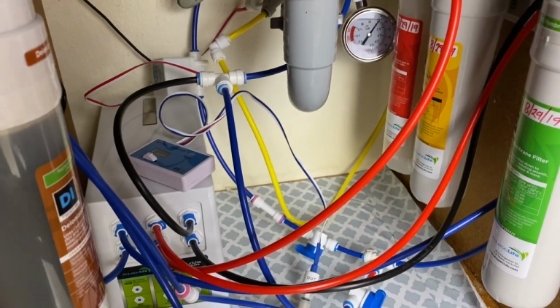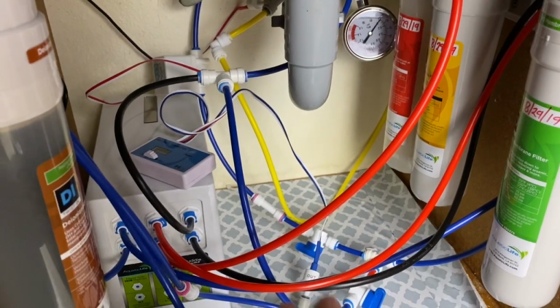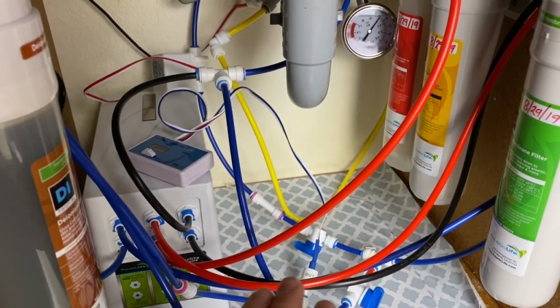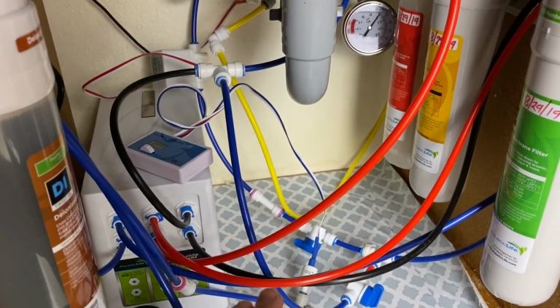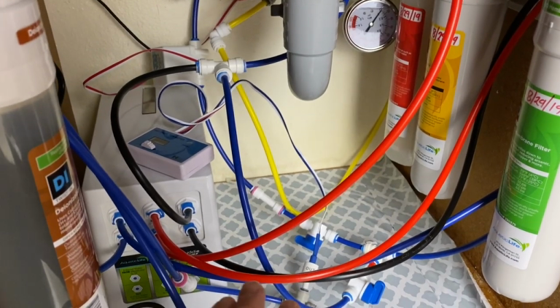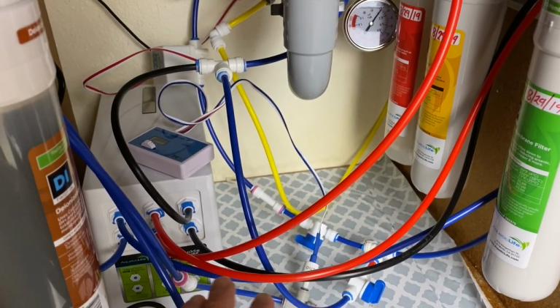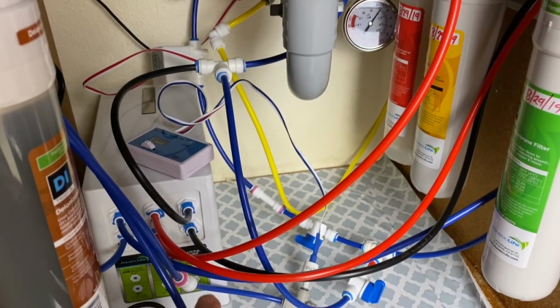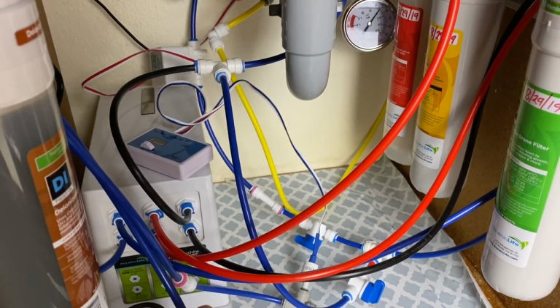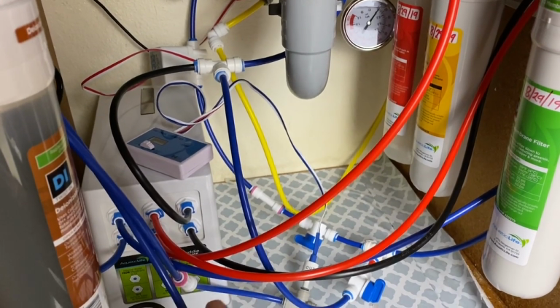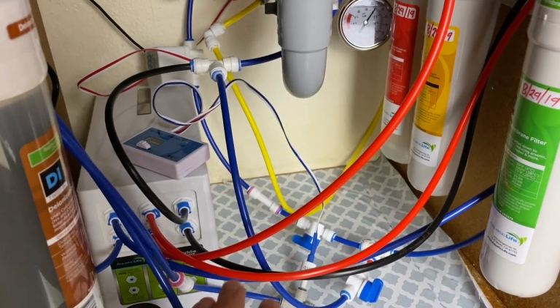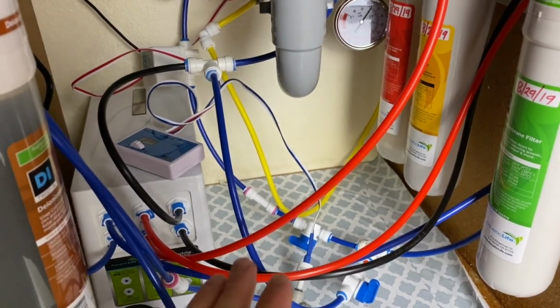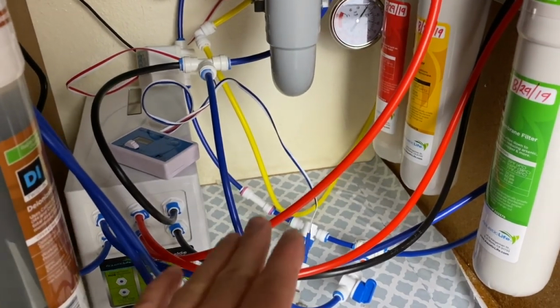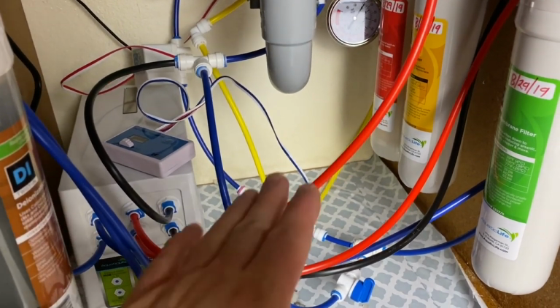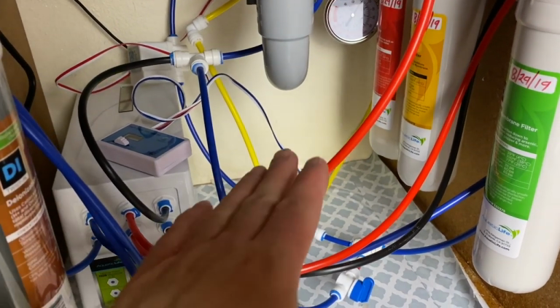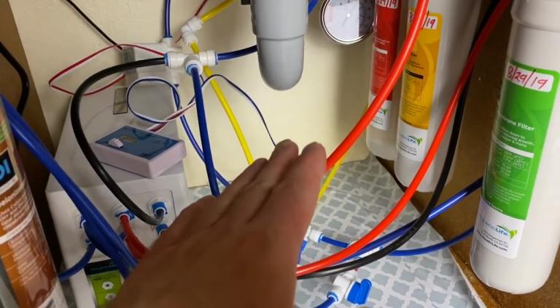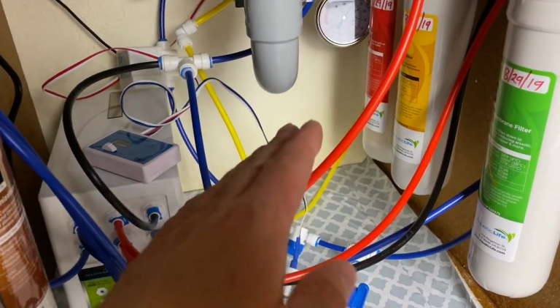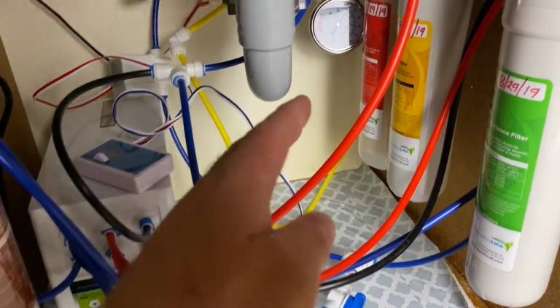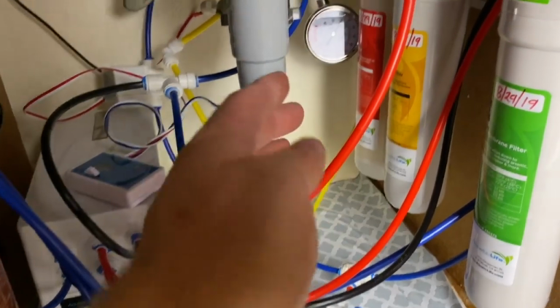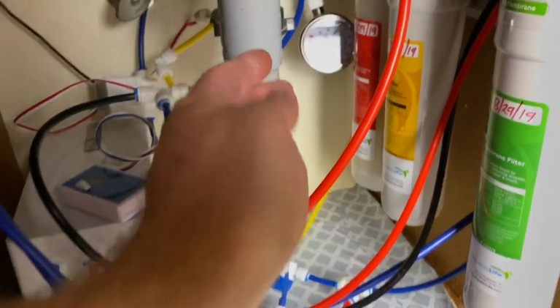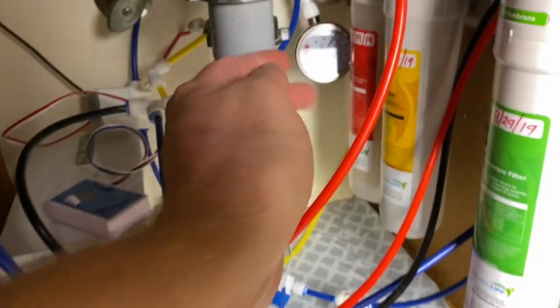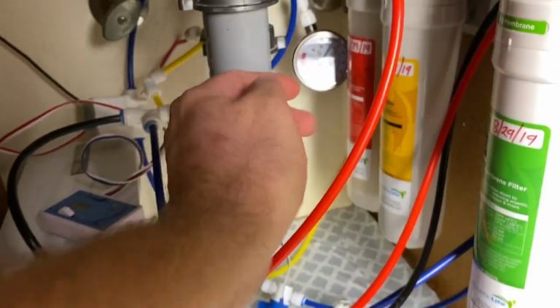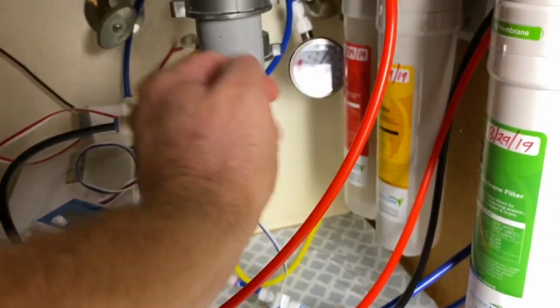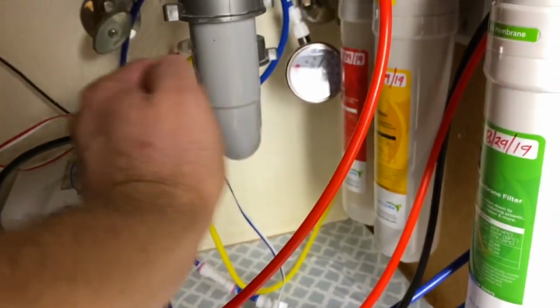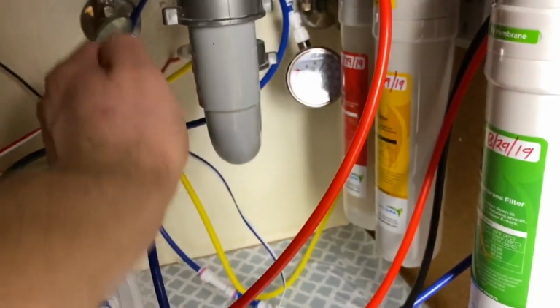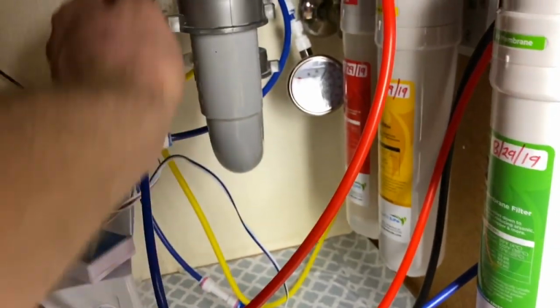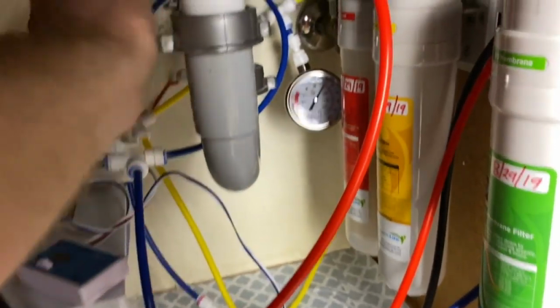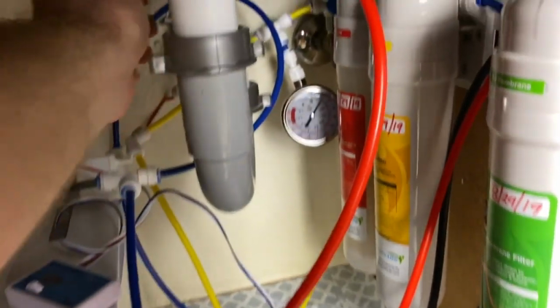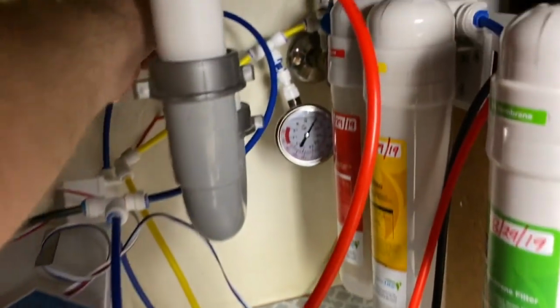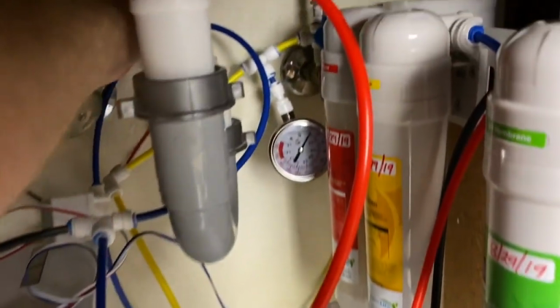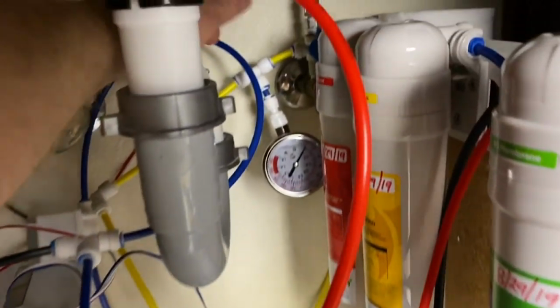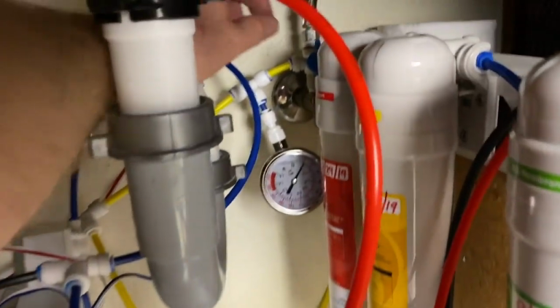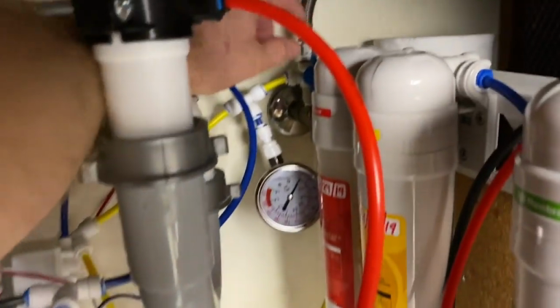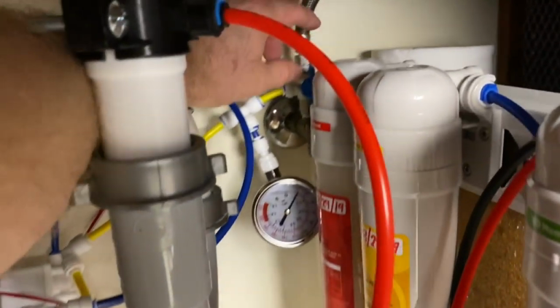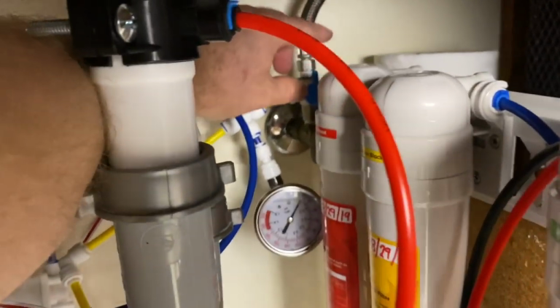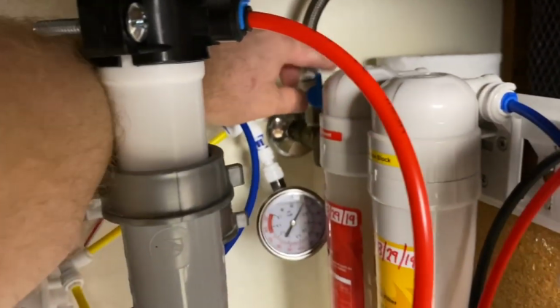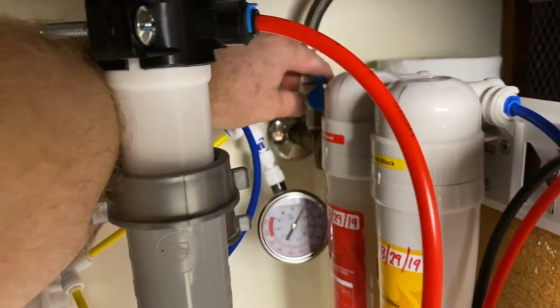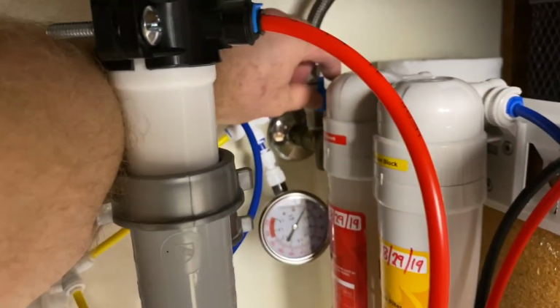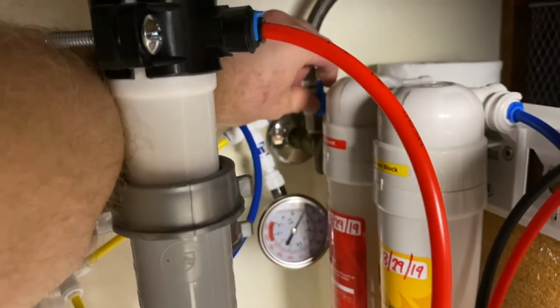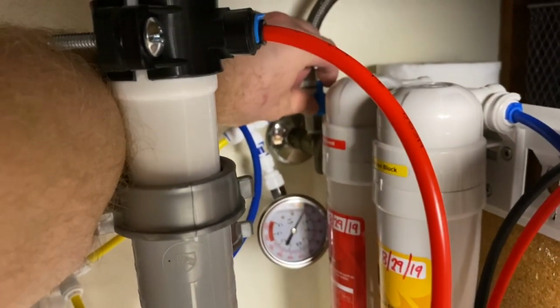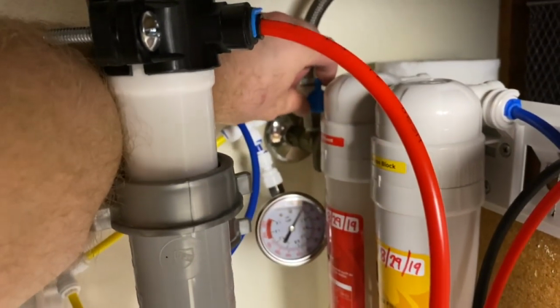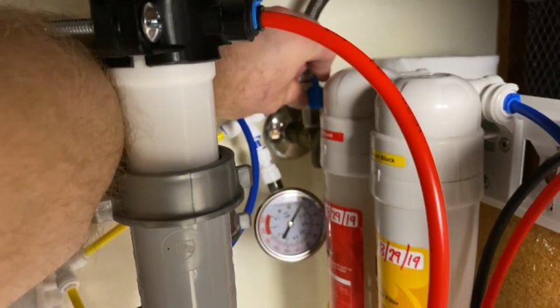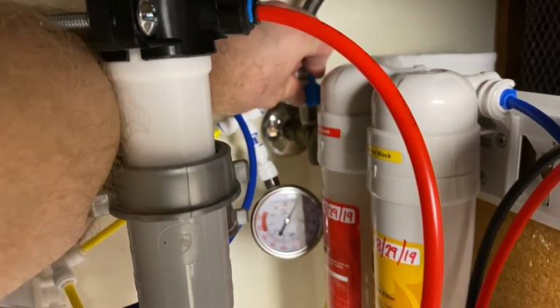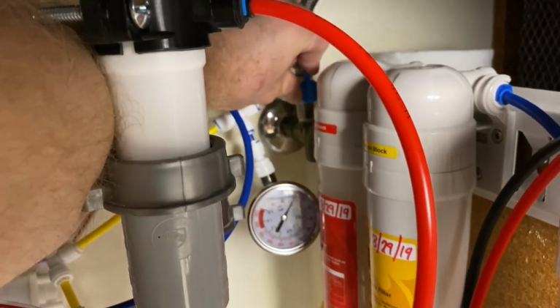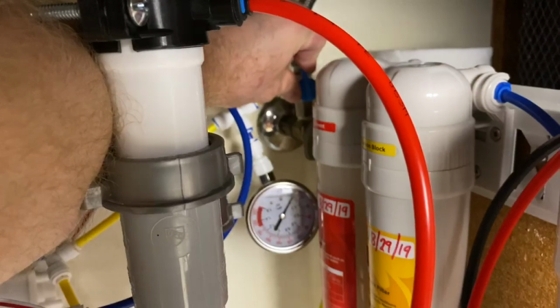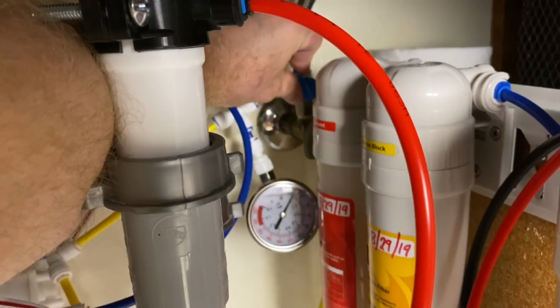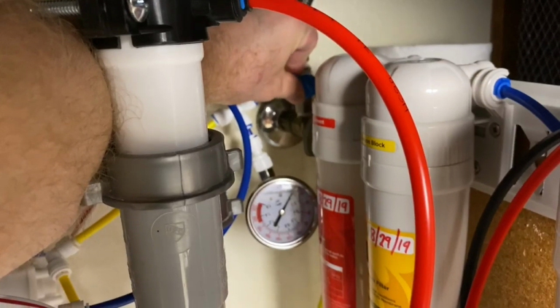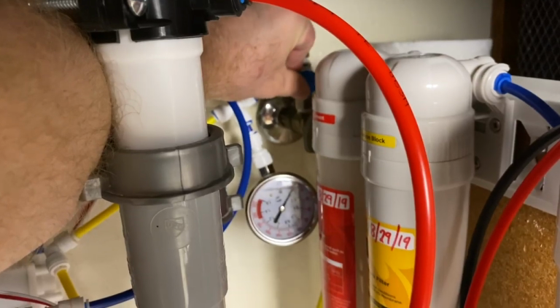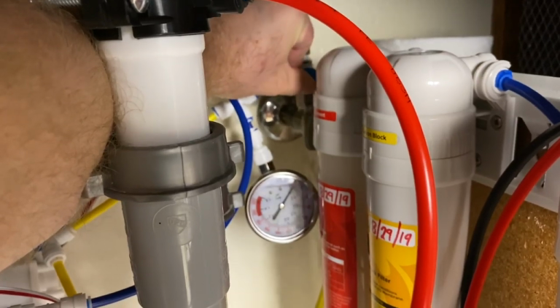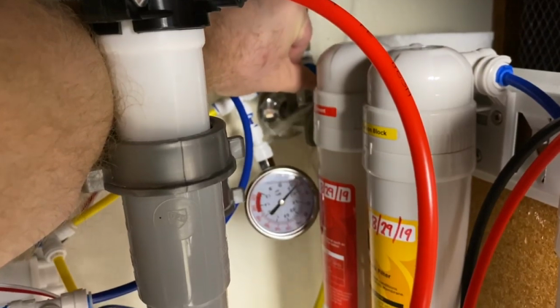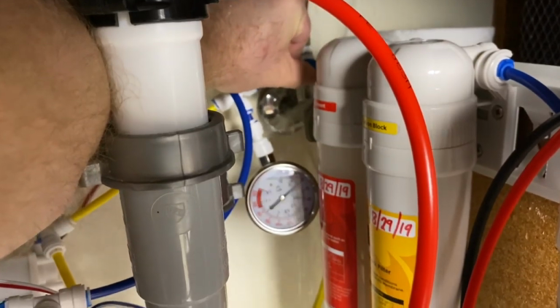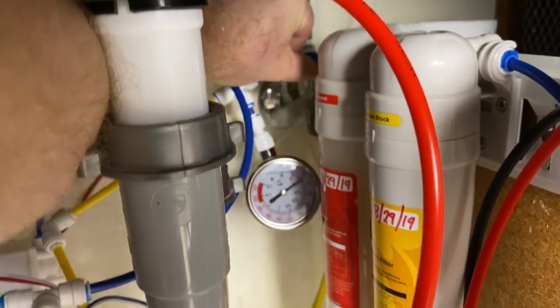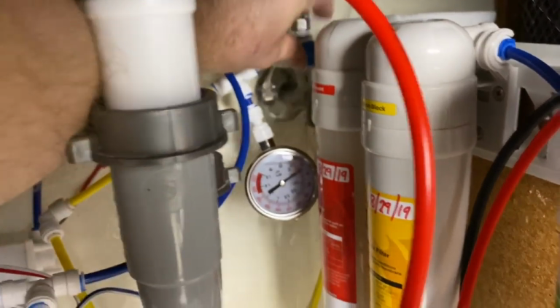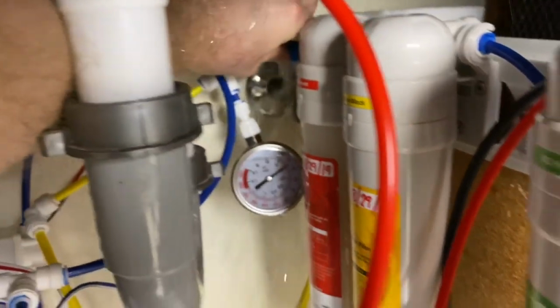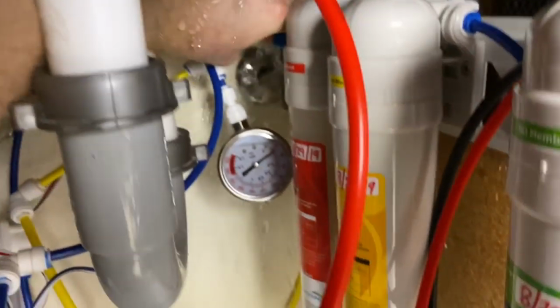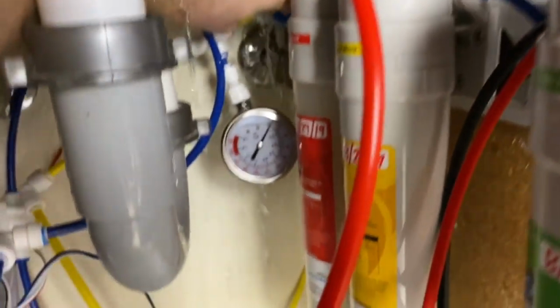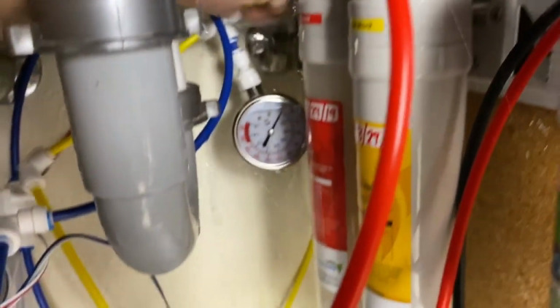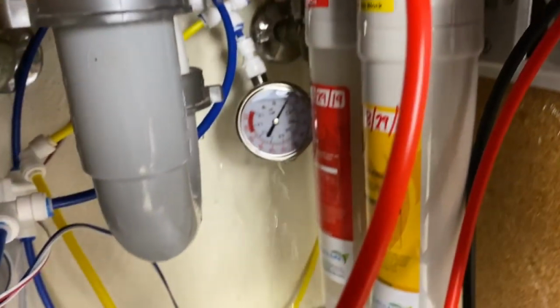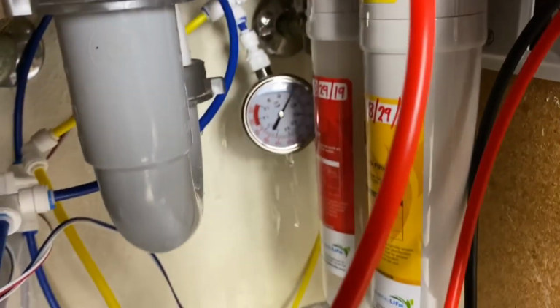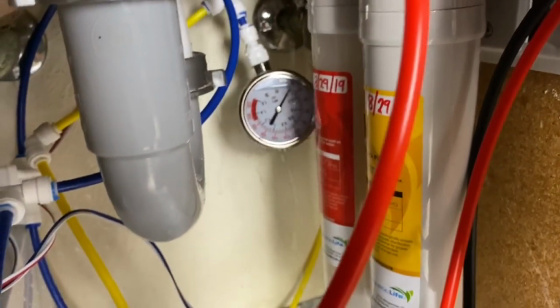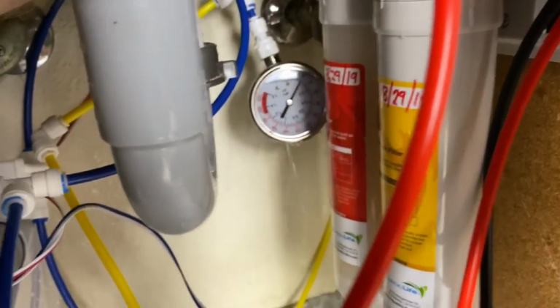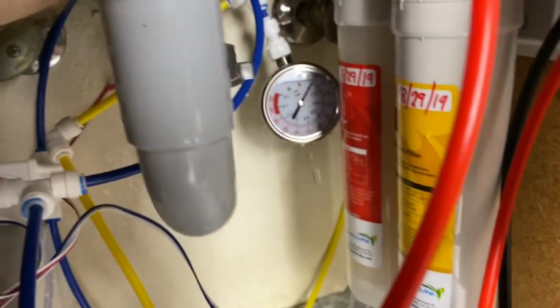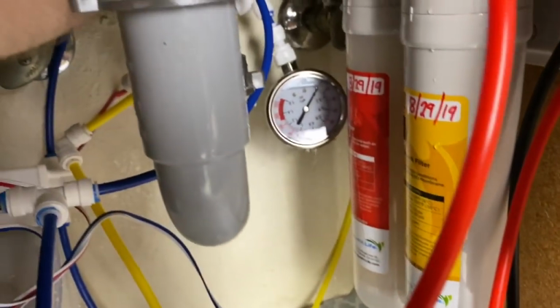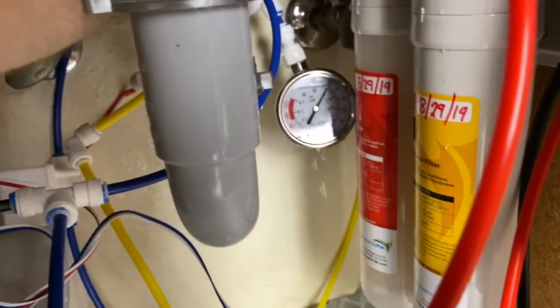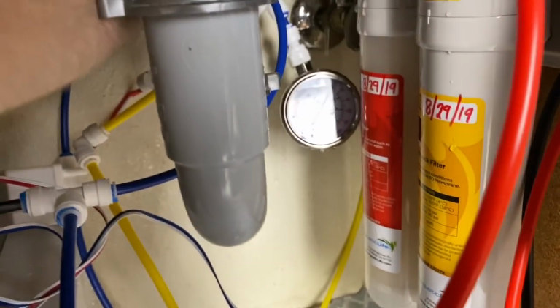Now that everything is all hooked up, we're going to turn the water supply on.